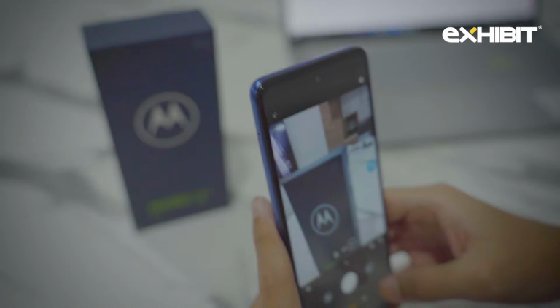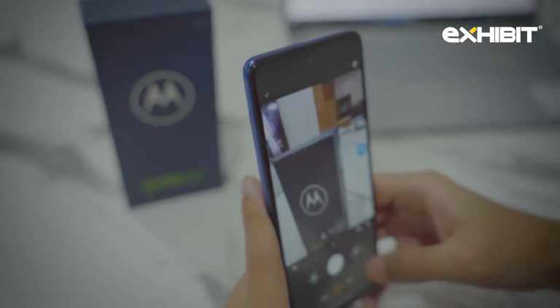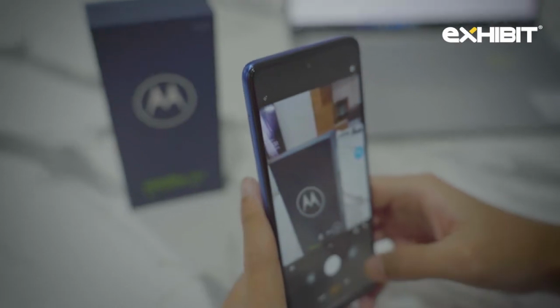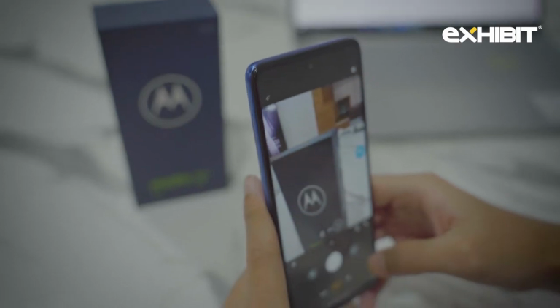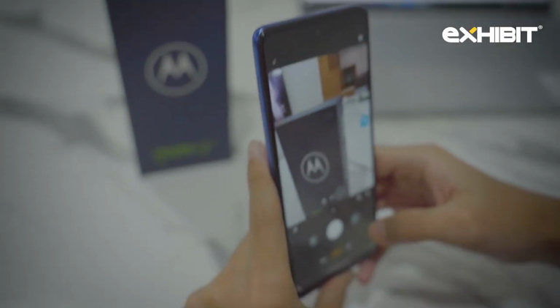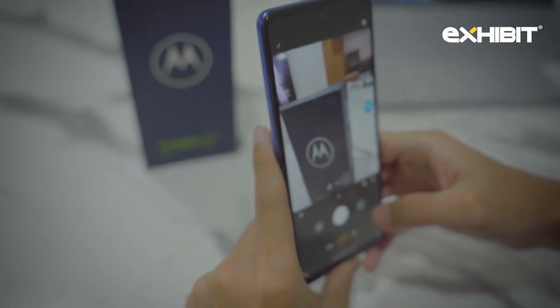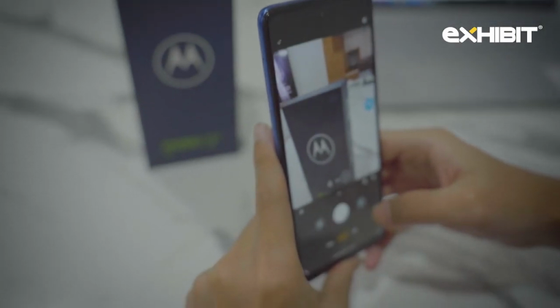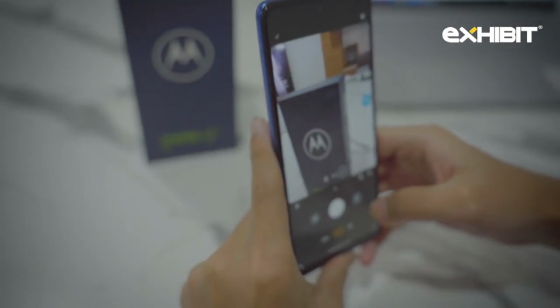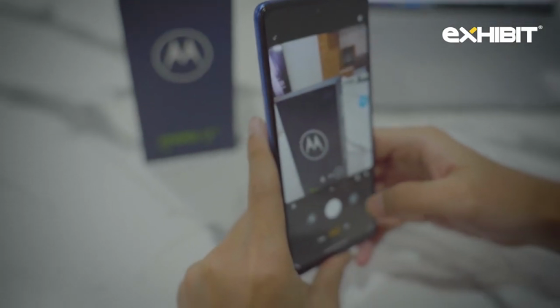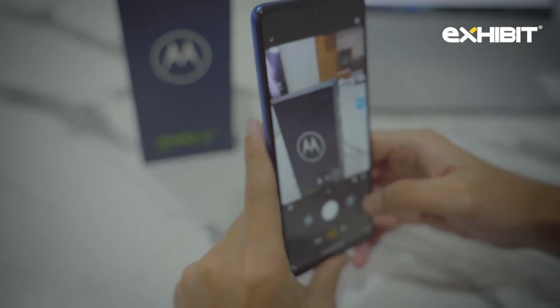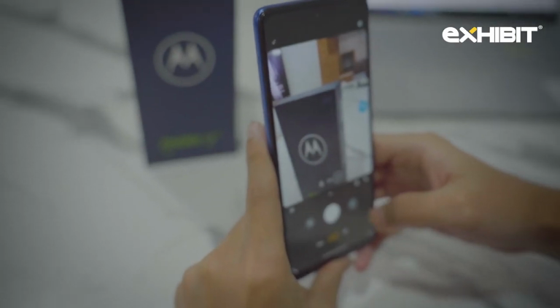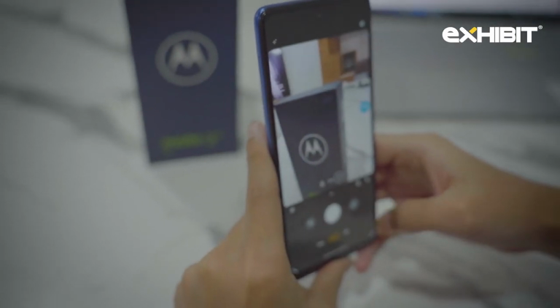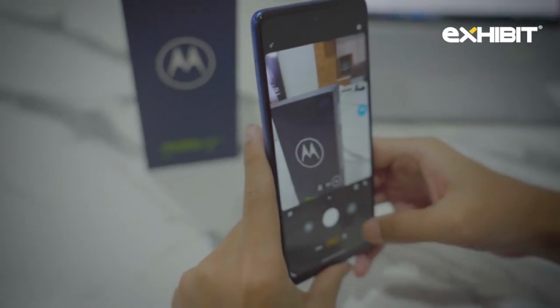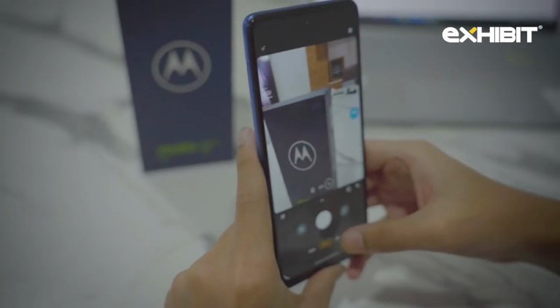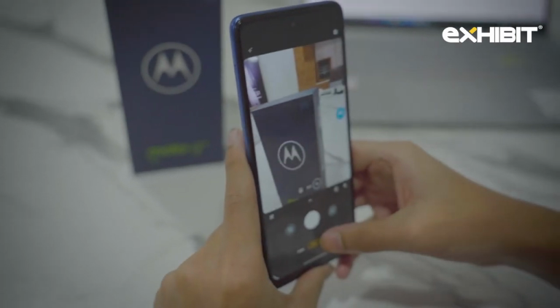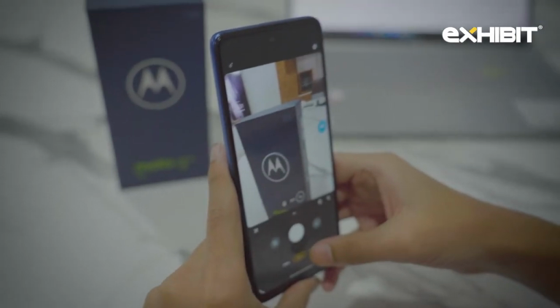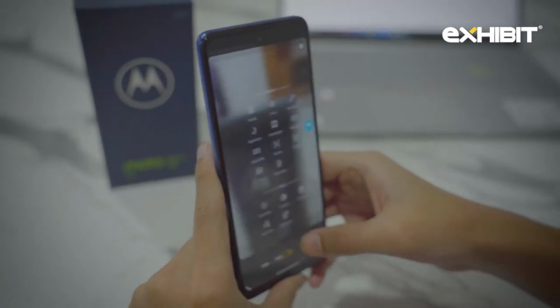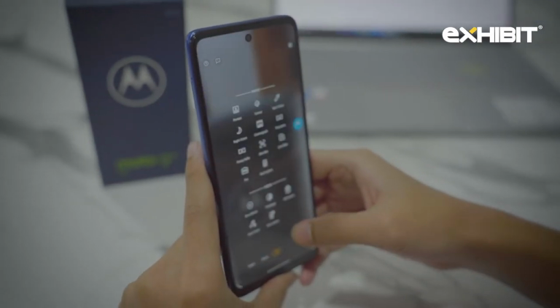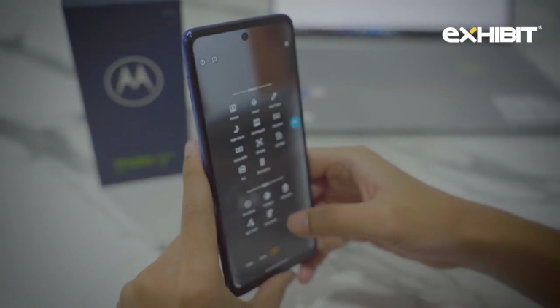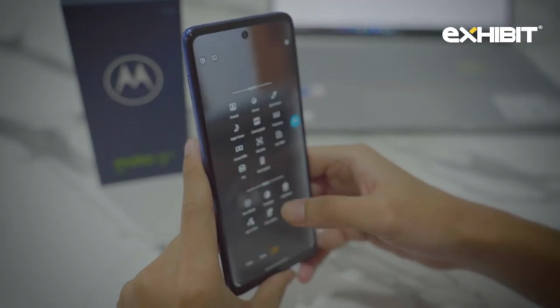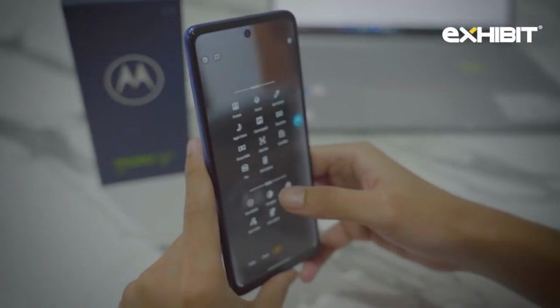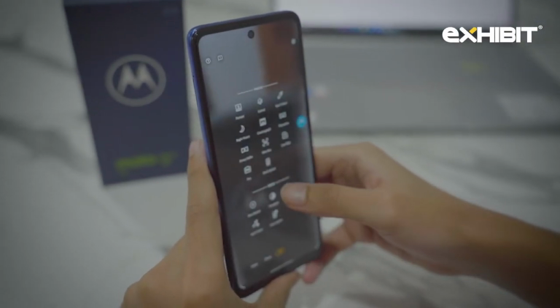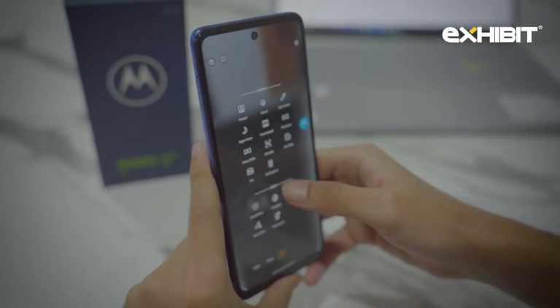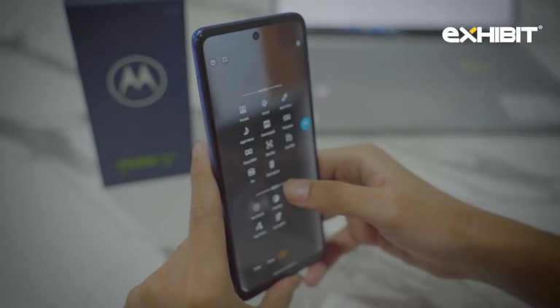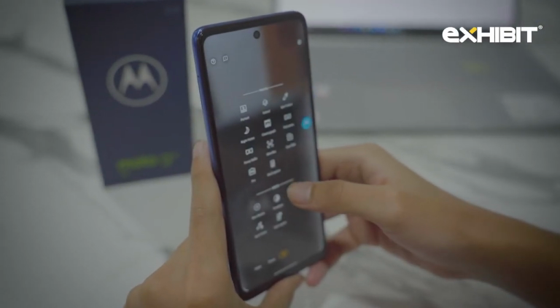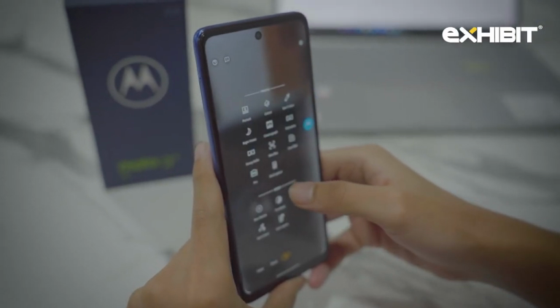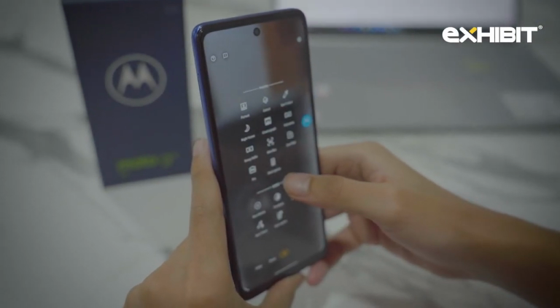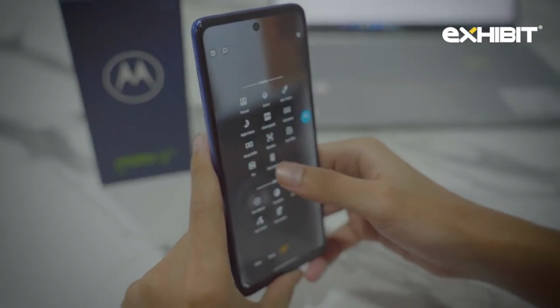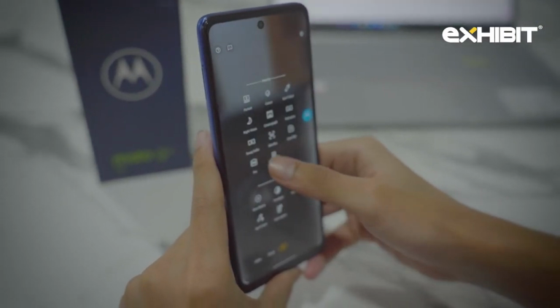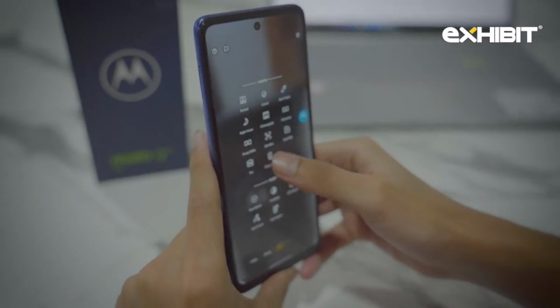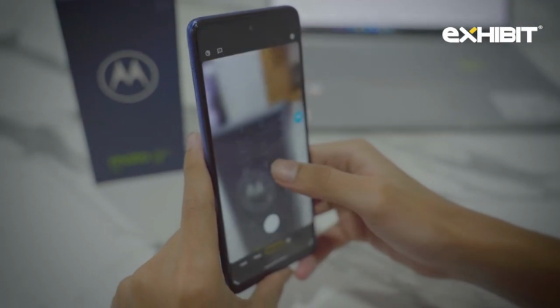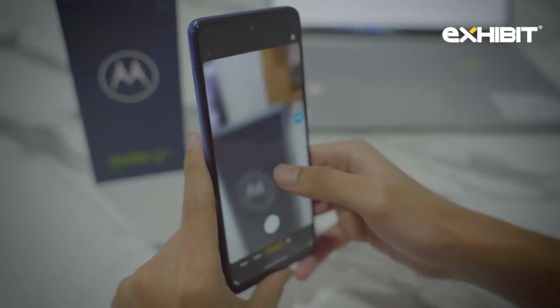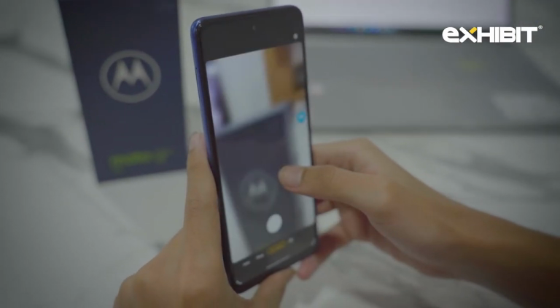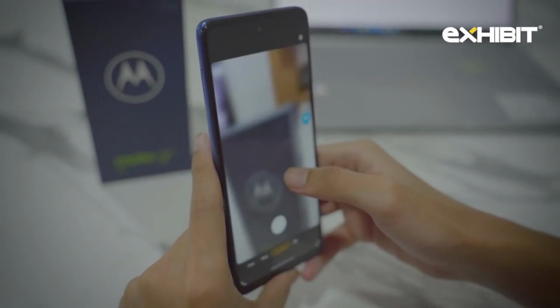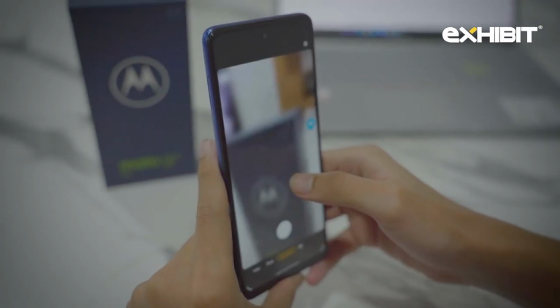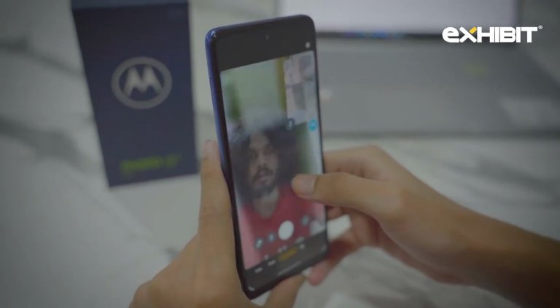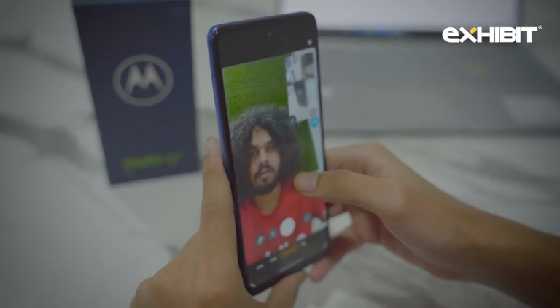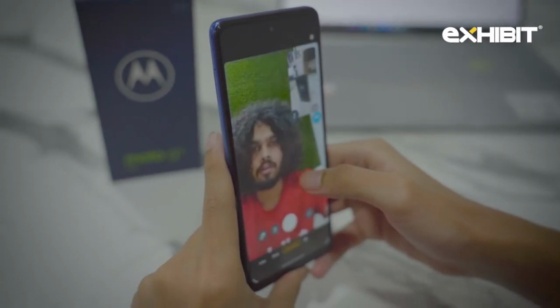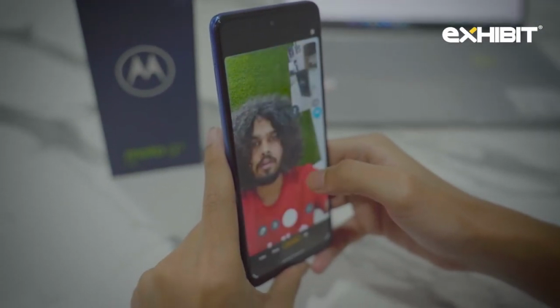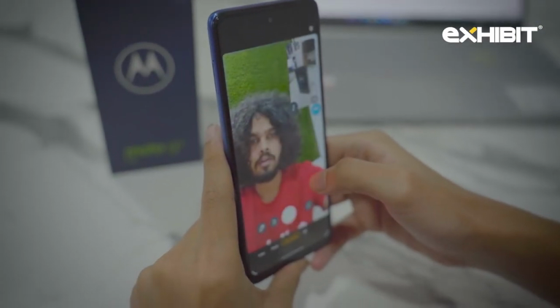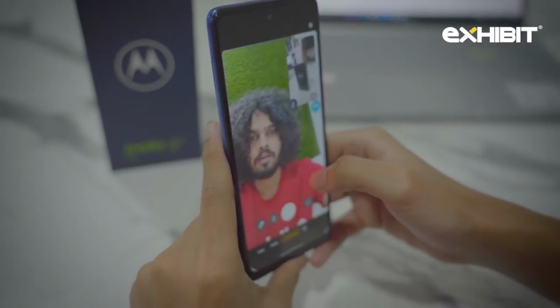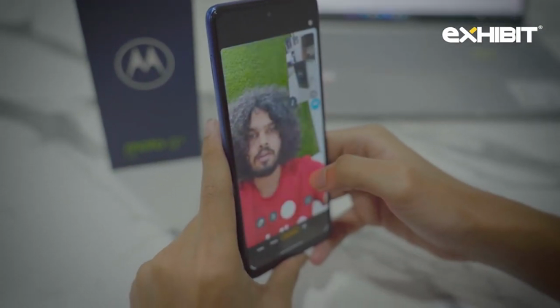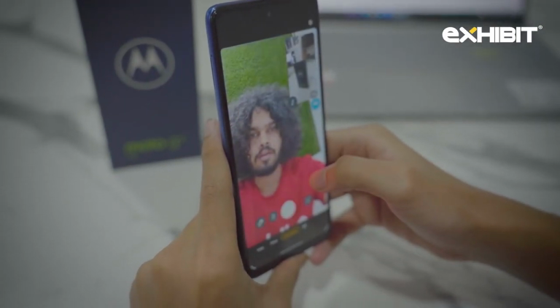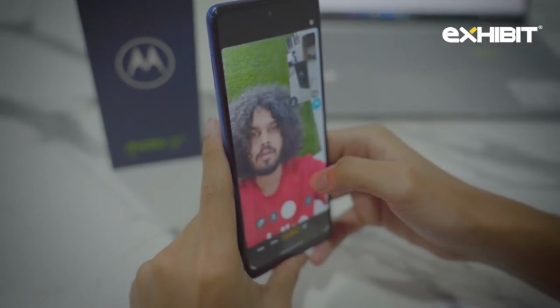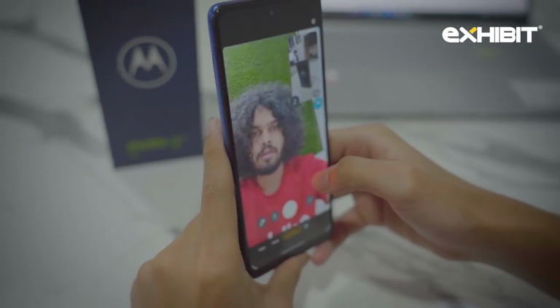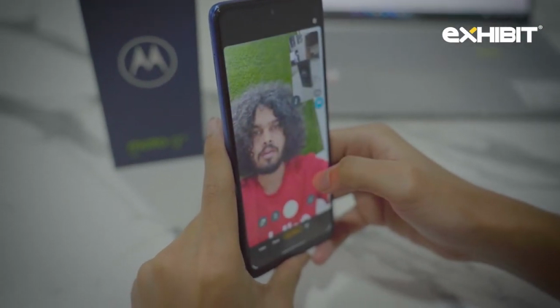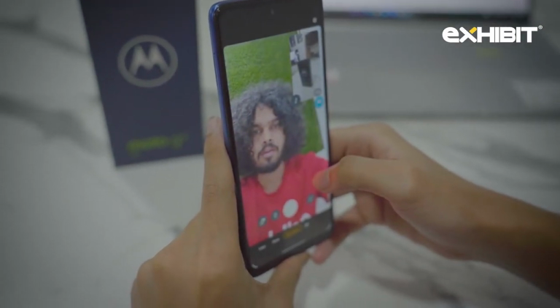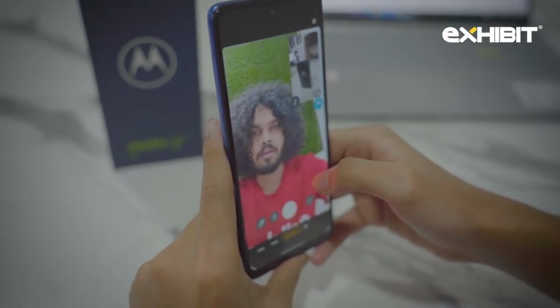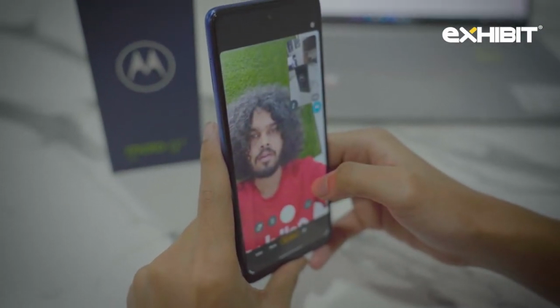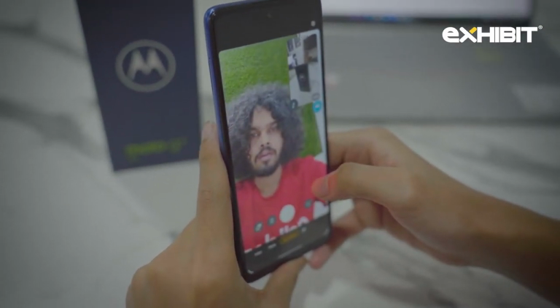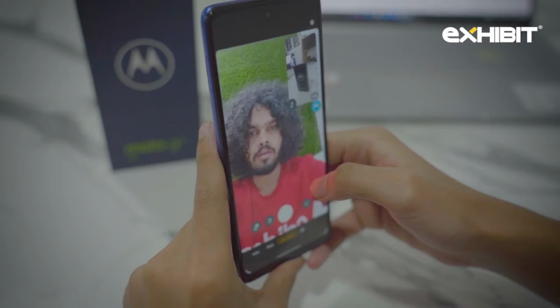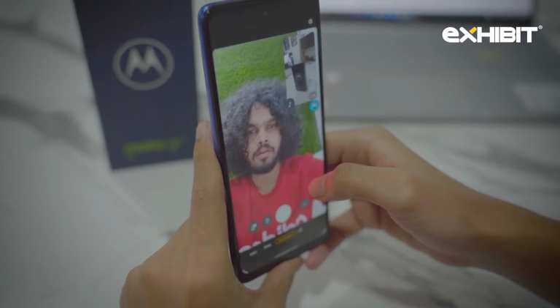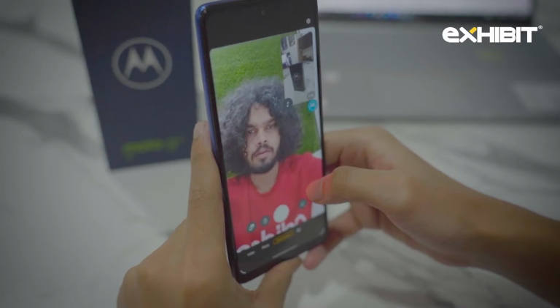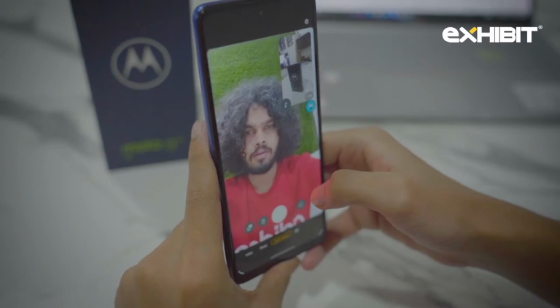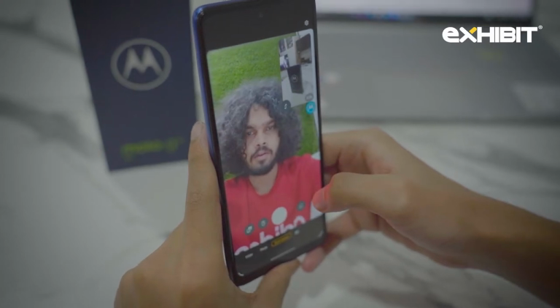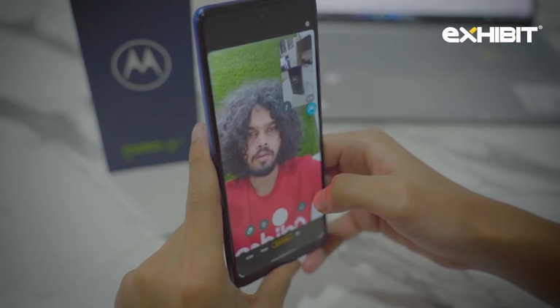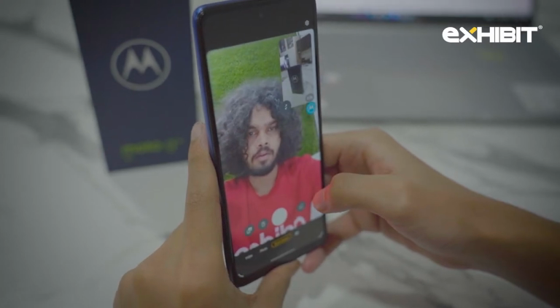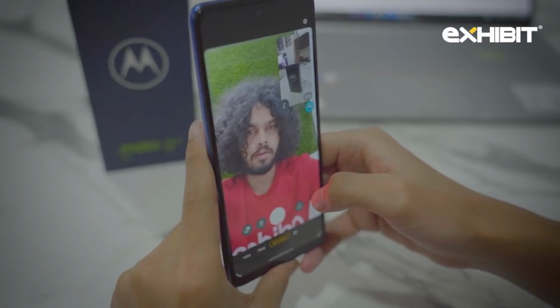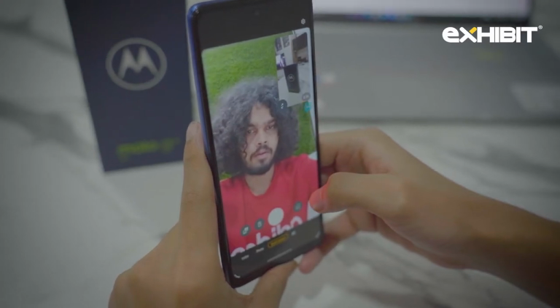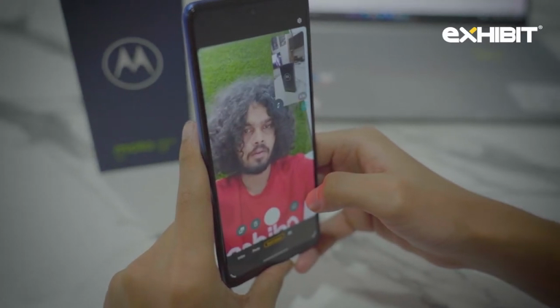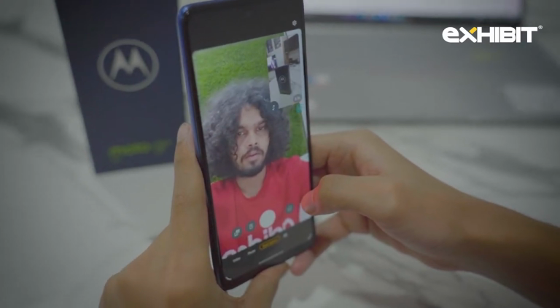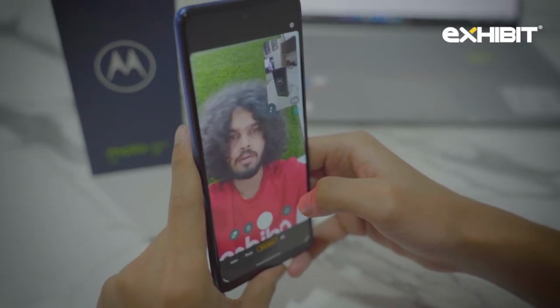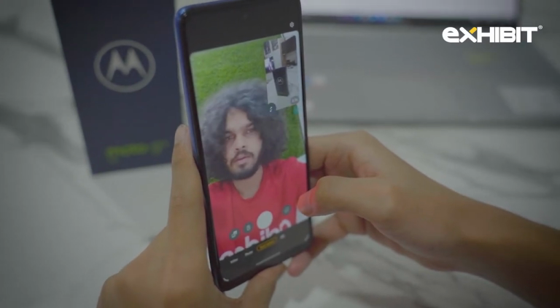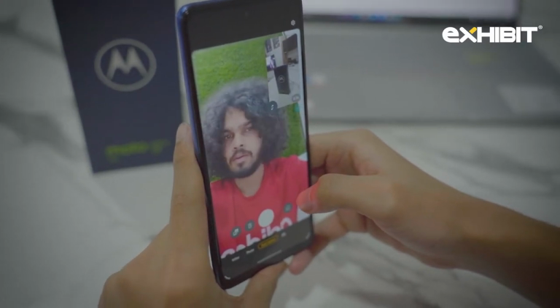You also have a dual mode where you can capture front and back pictures at the same time.